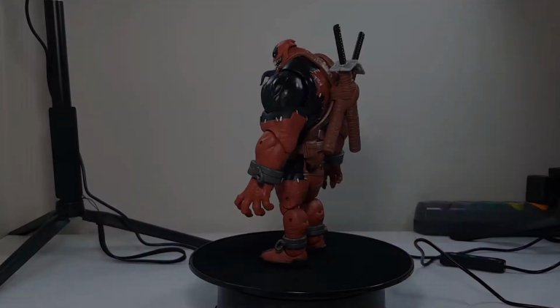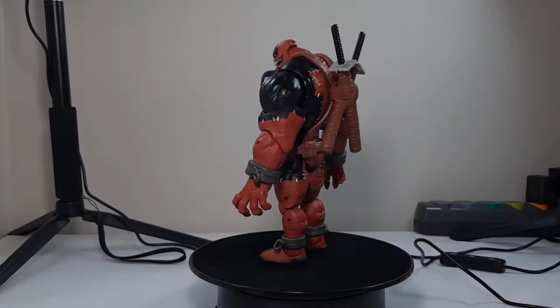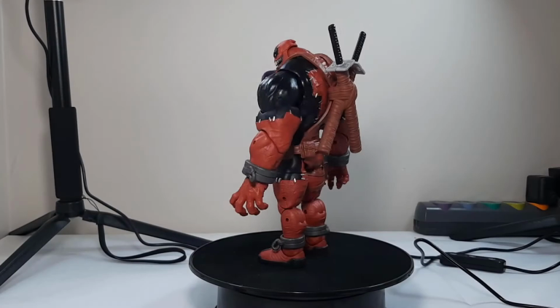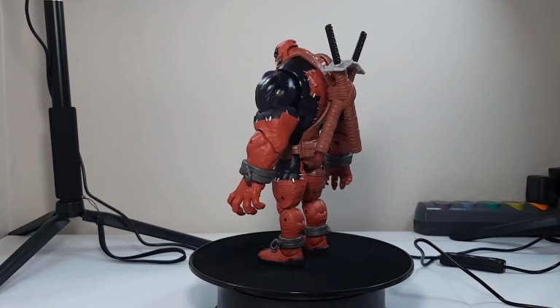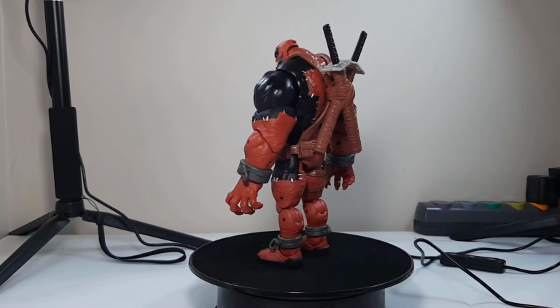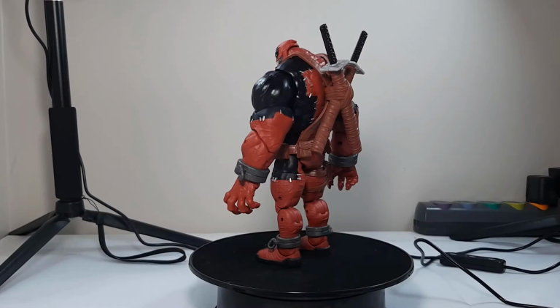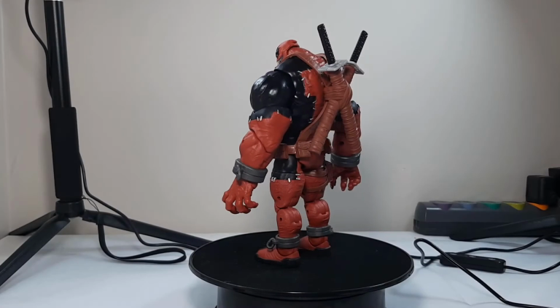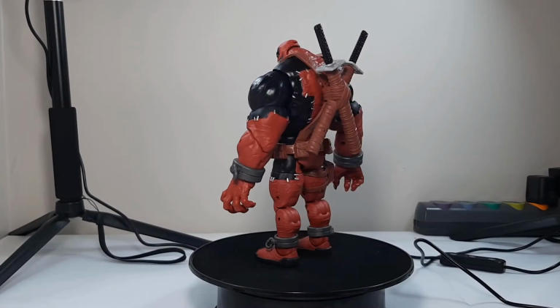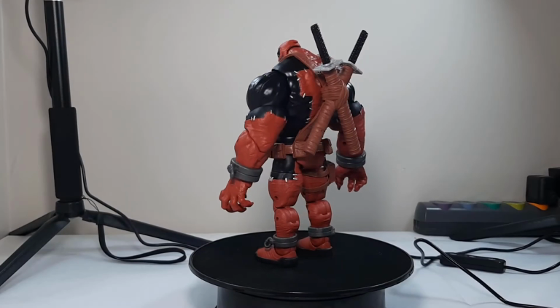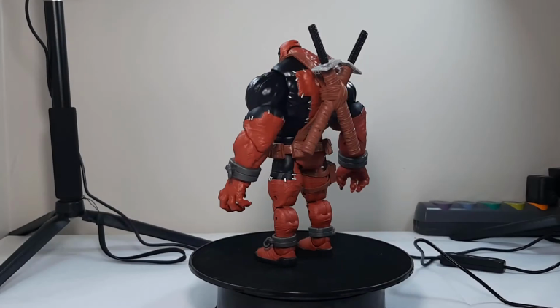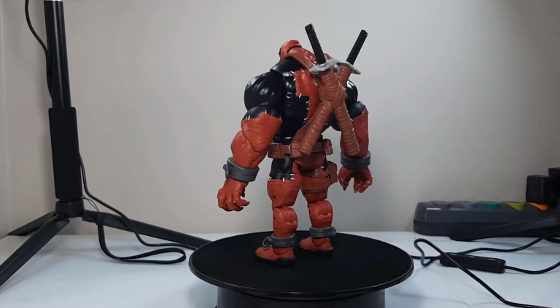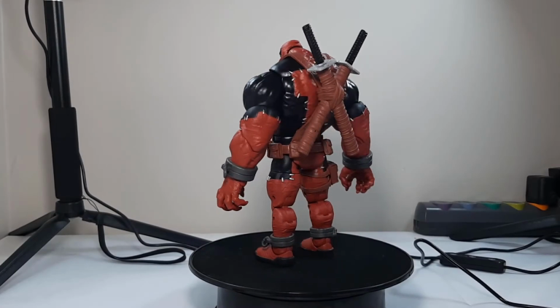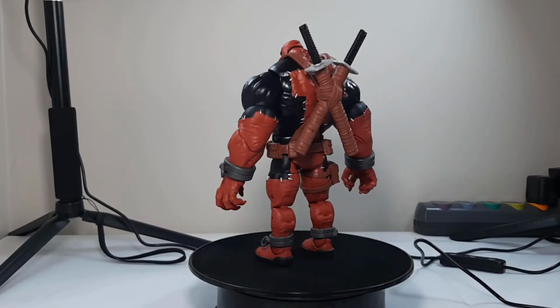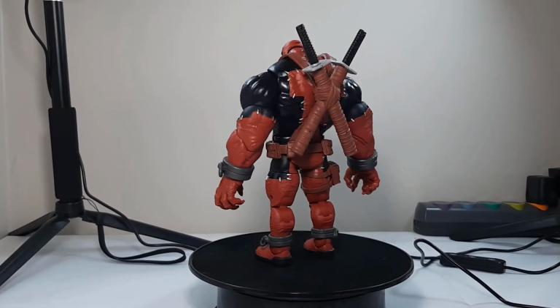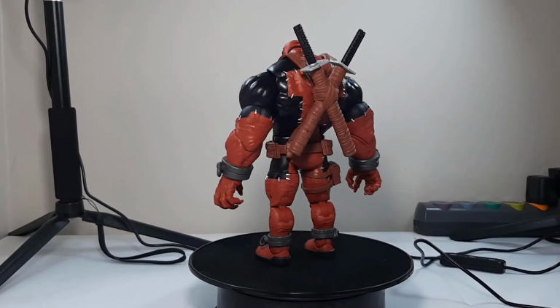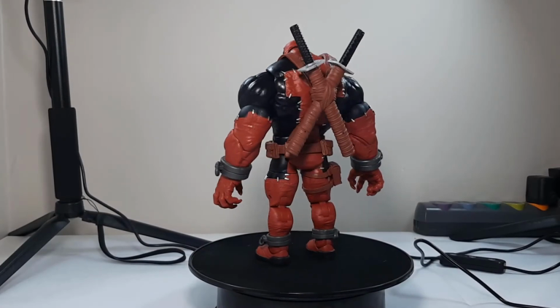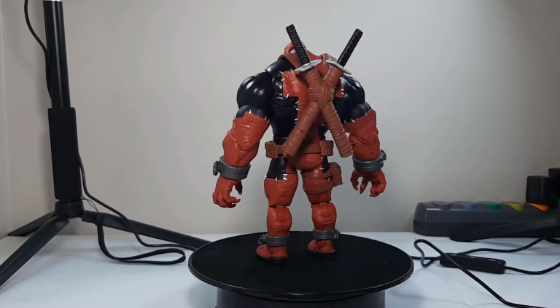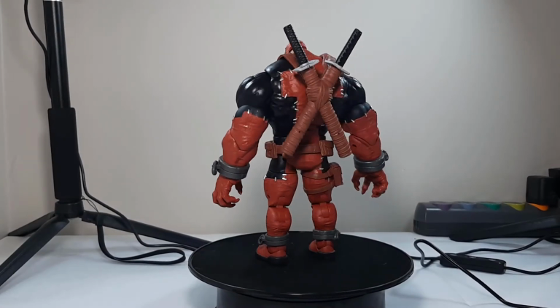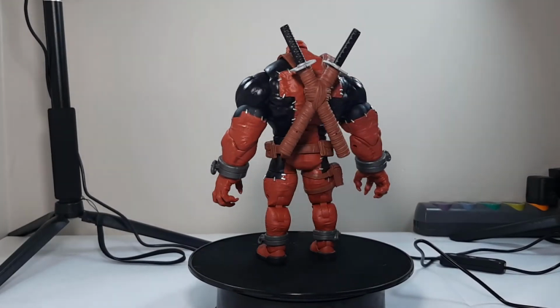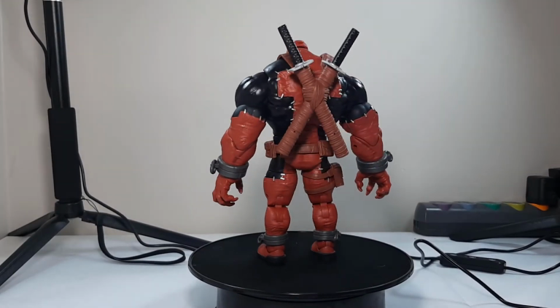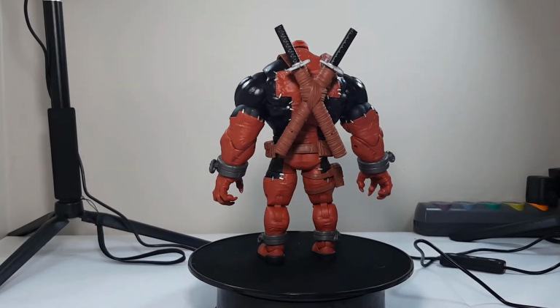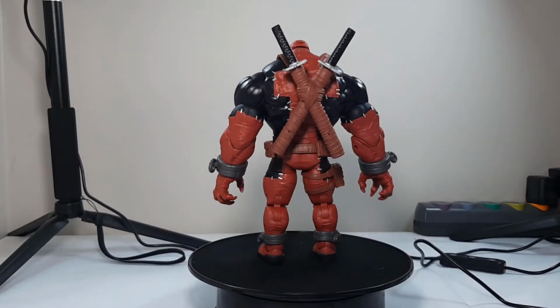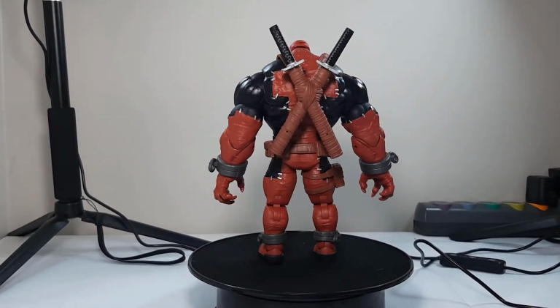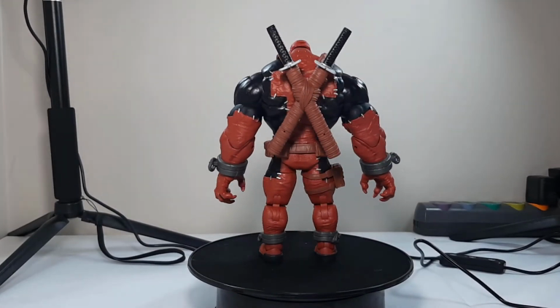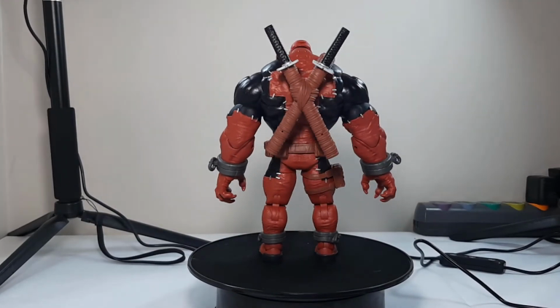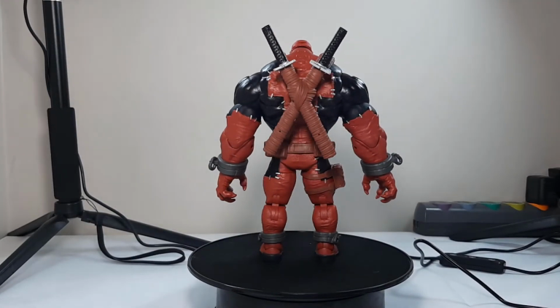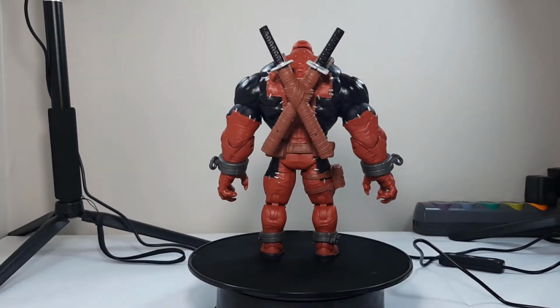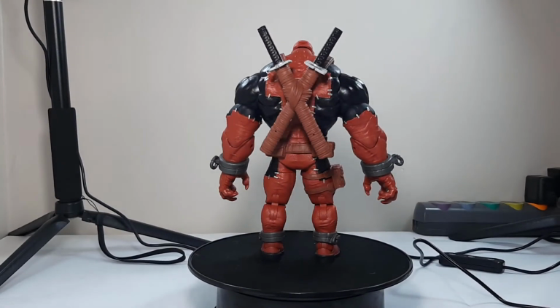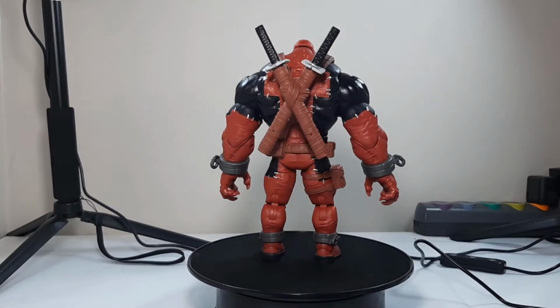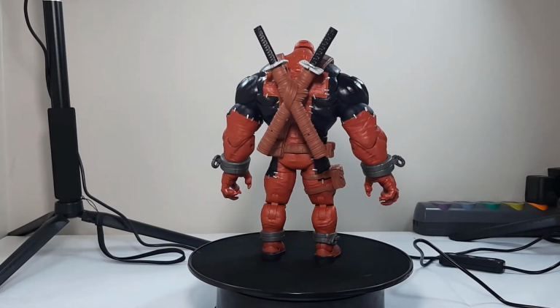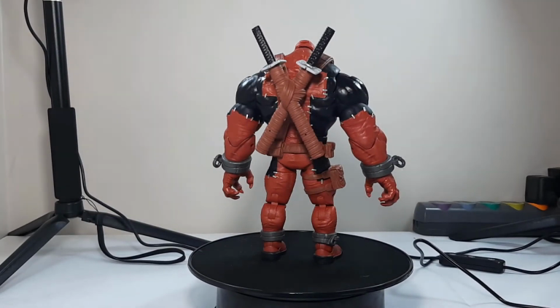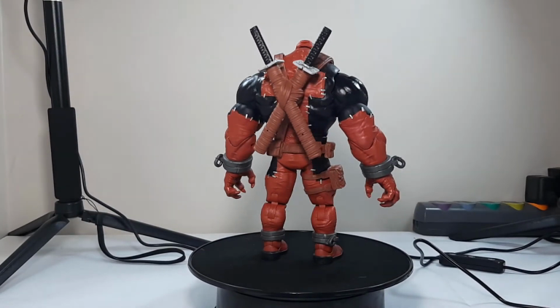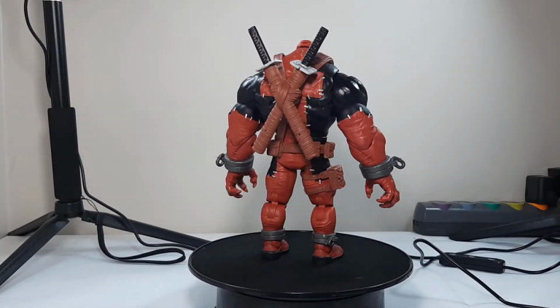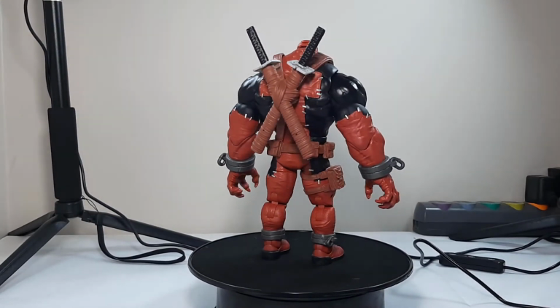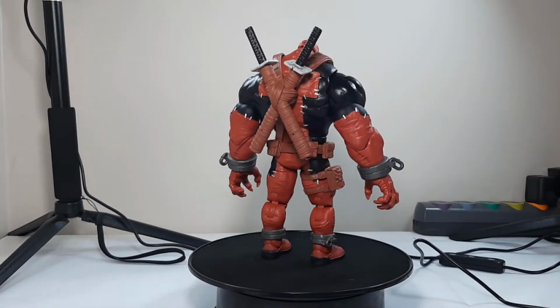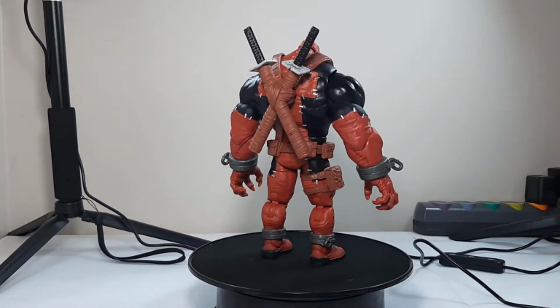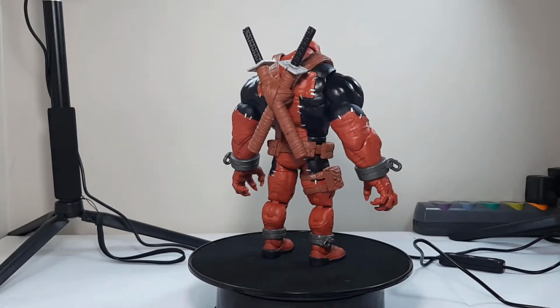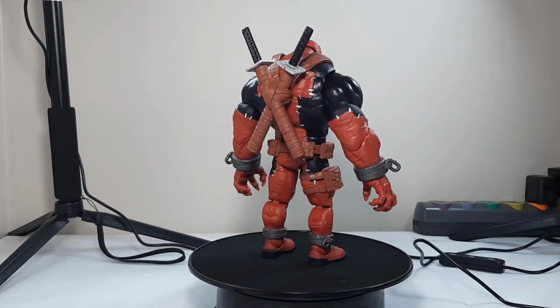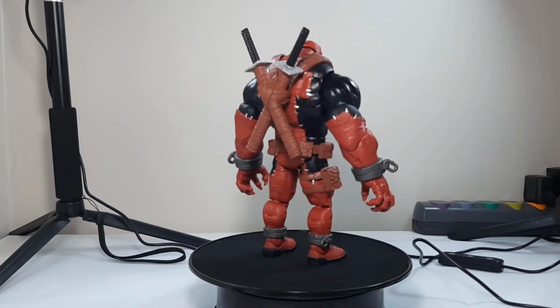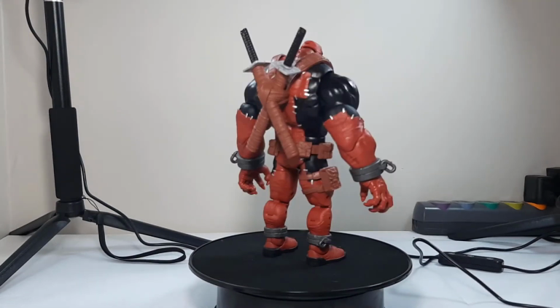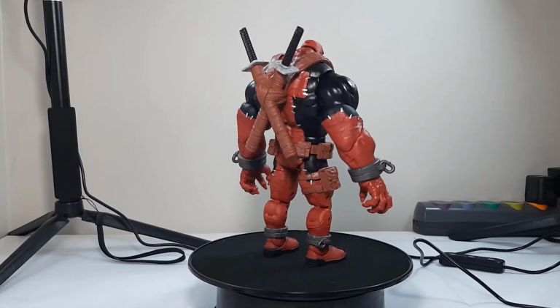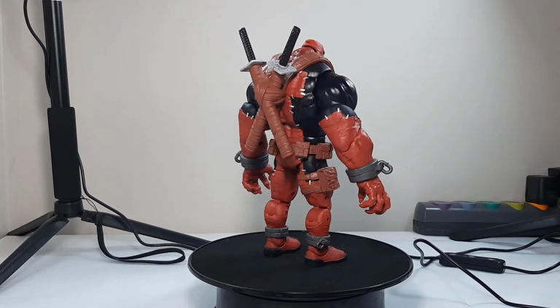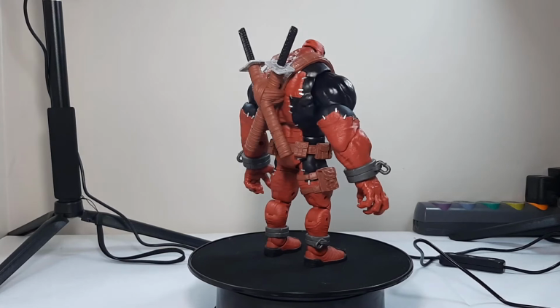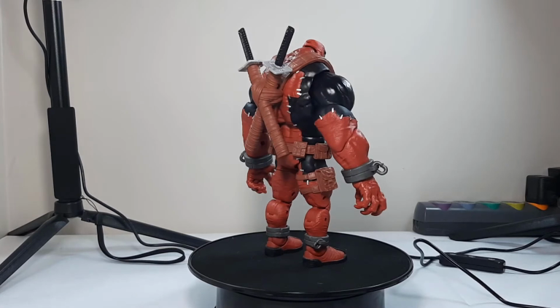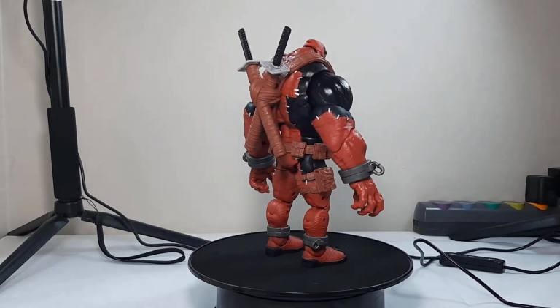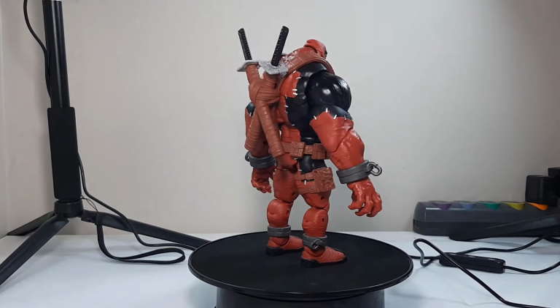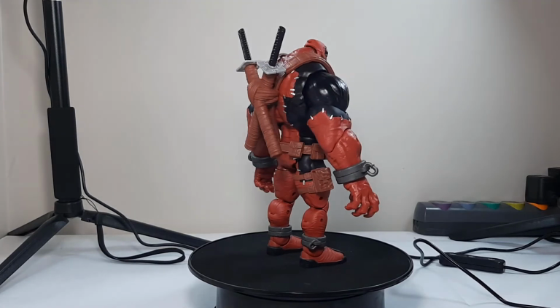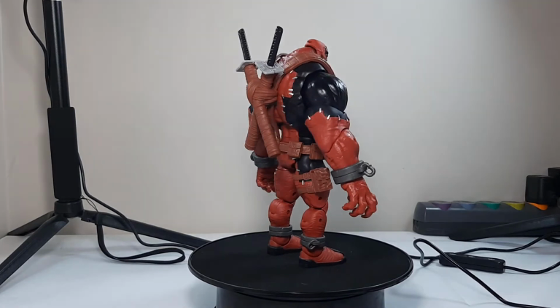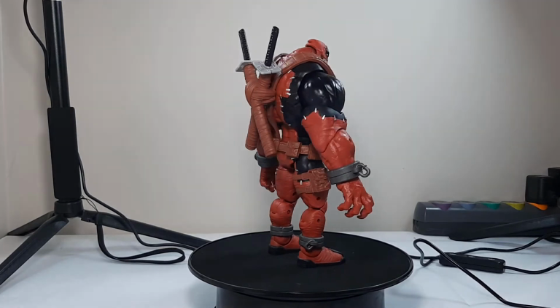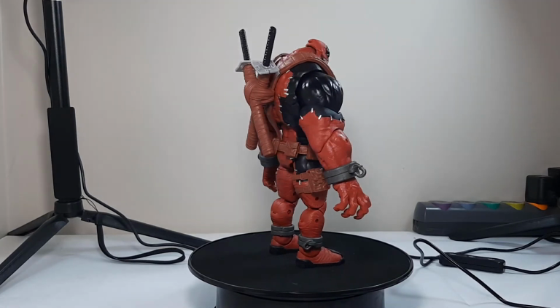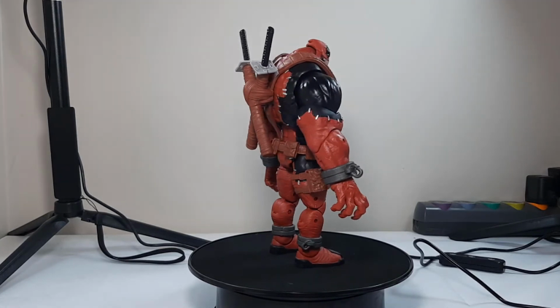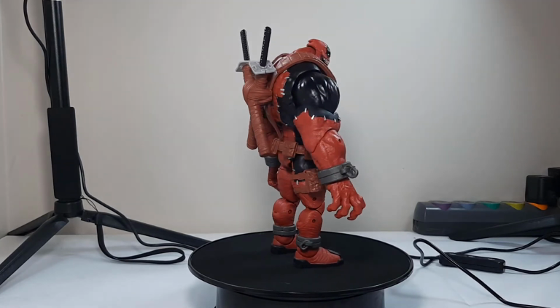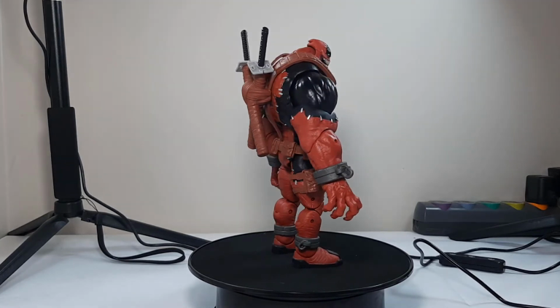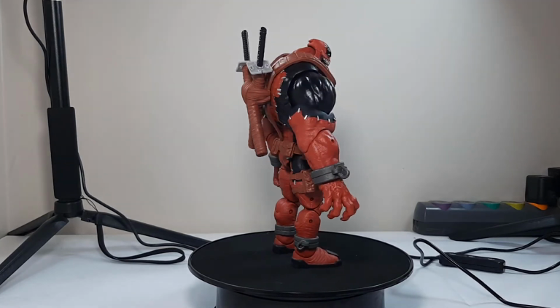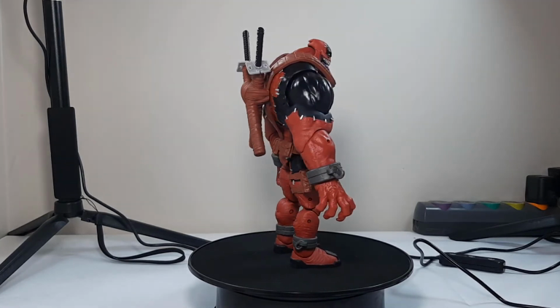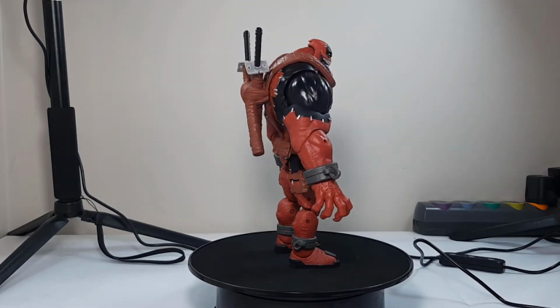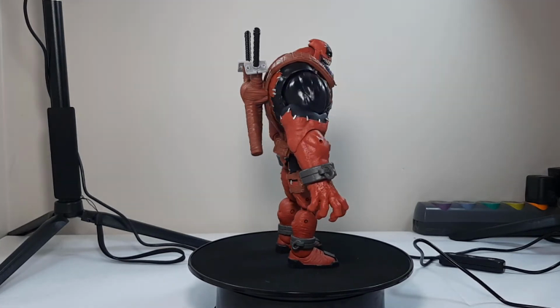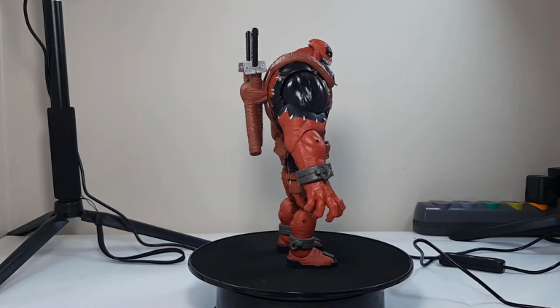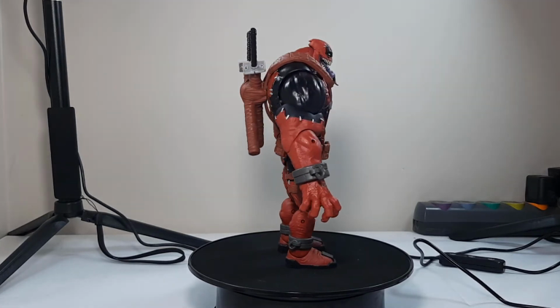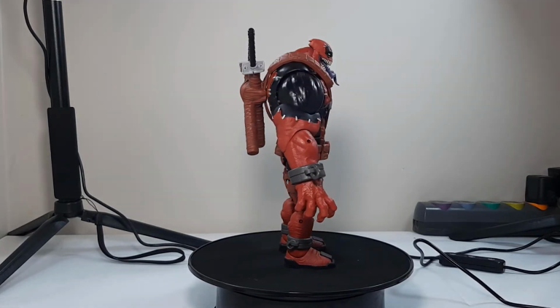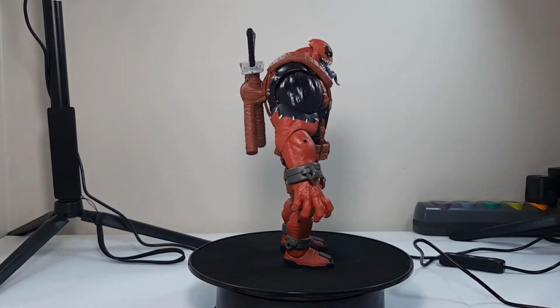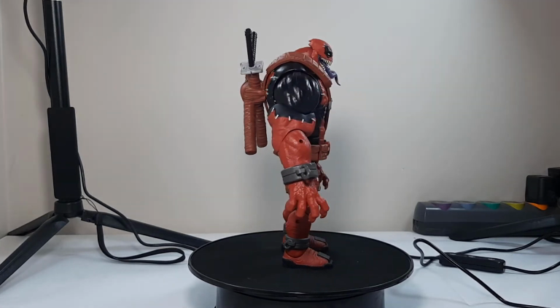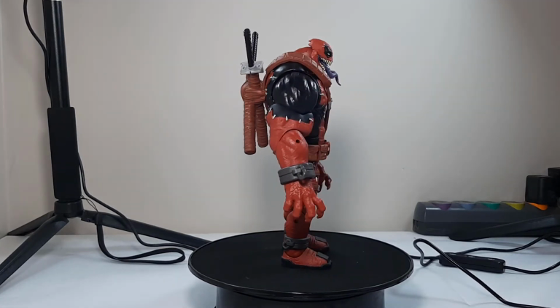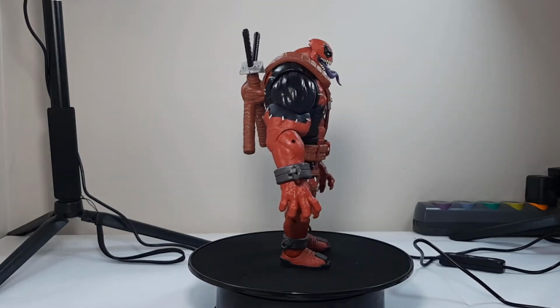Hey everyone, welcome to the Collector's Horde. This is my action figure review for the Venom Pool BAF.